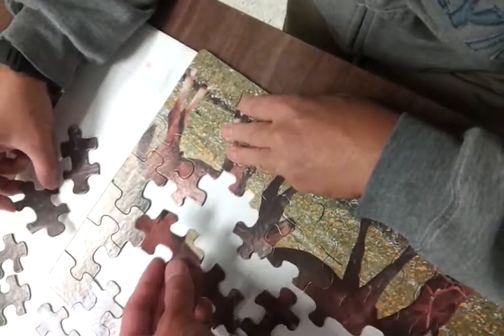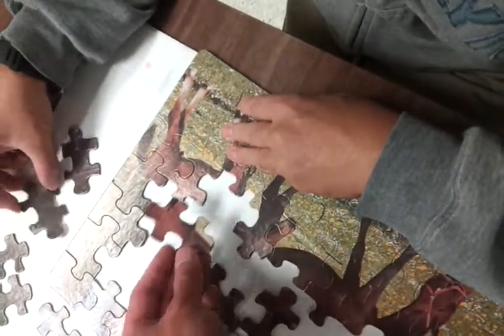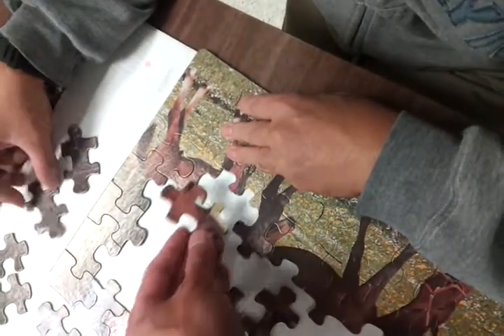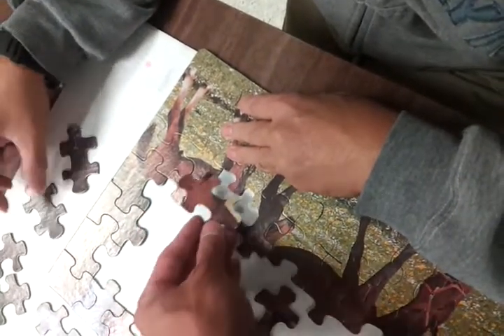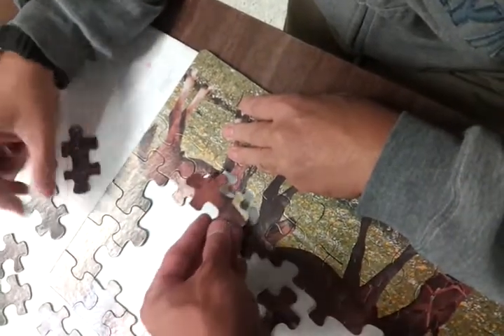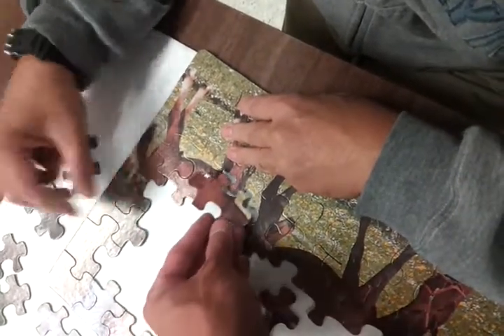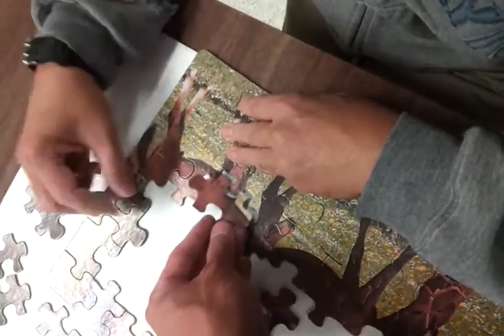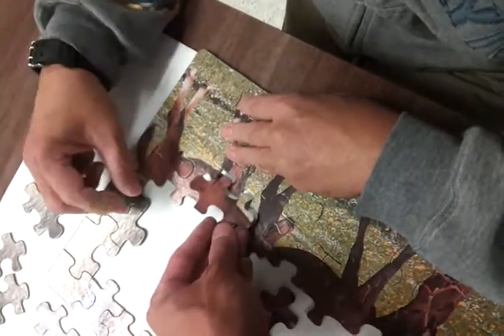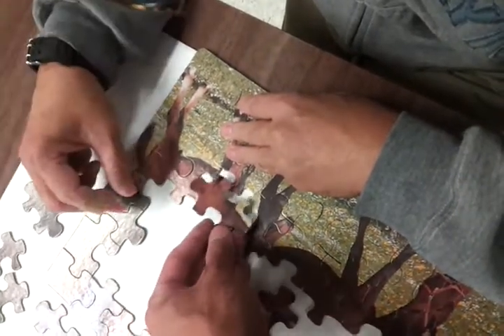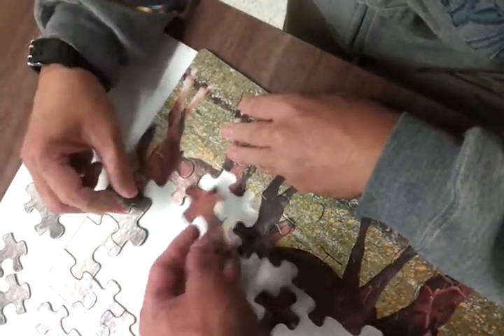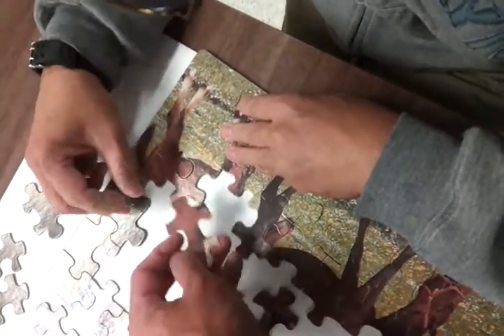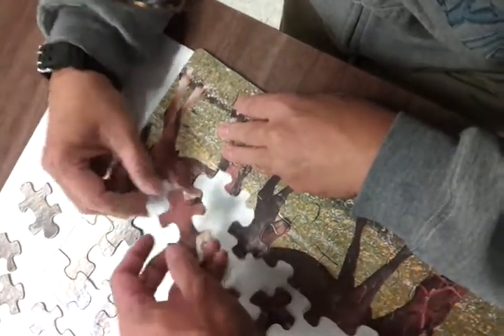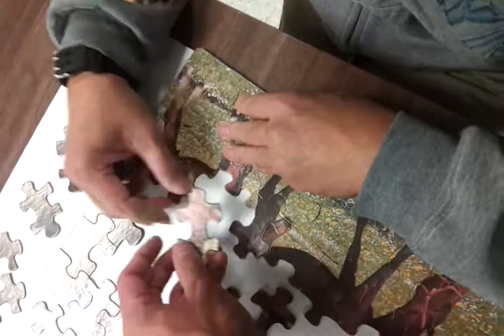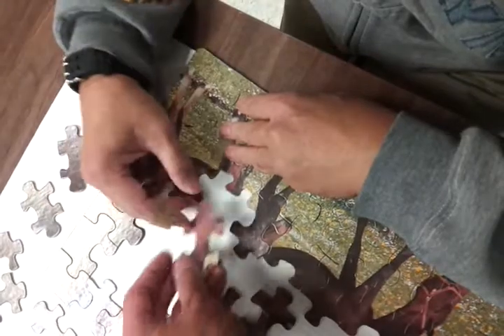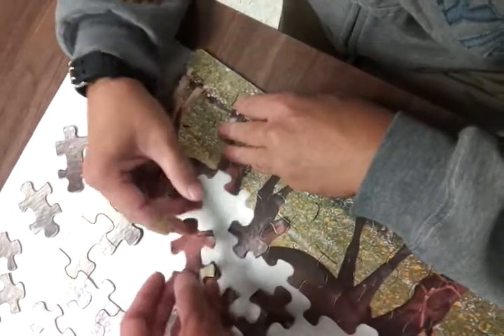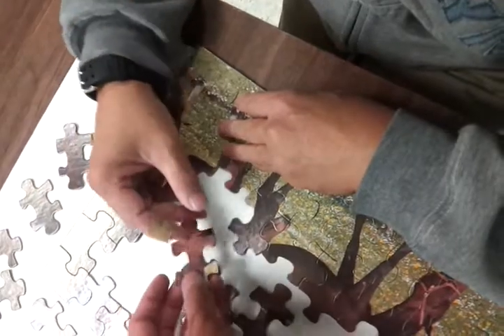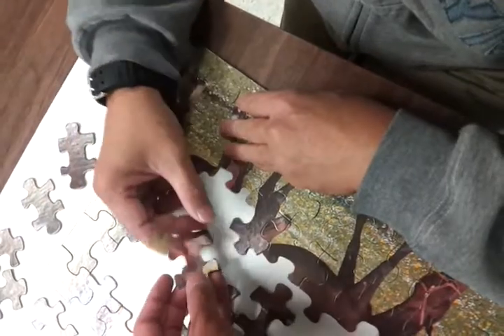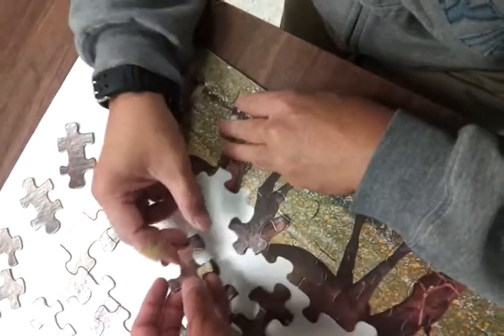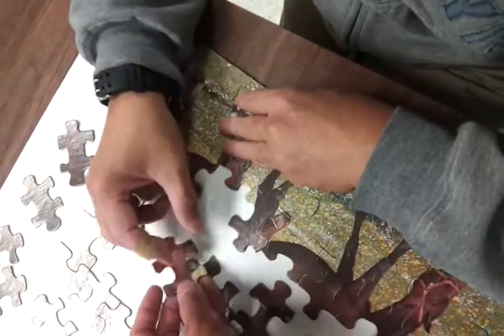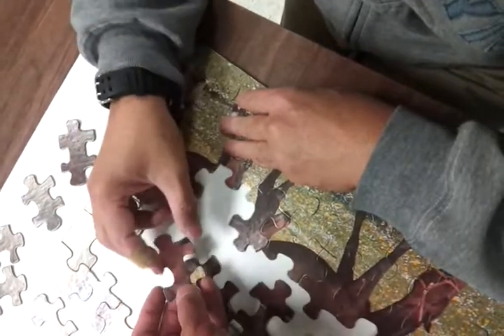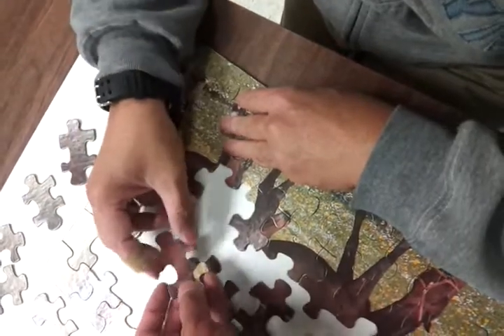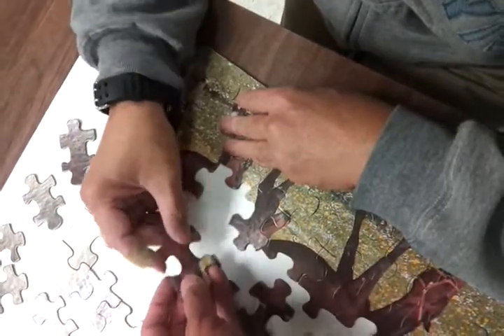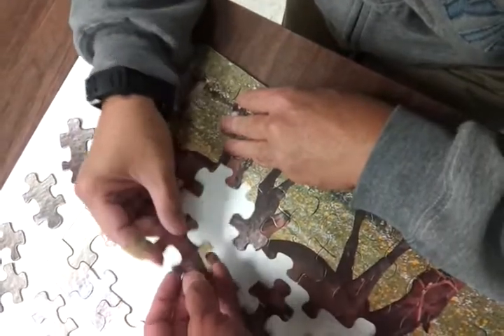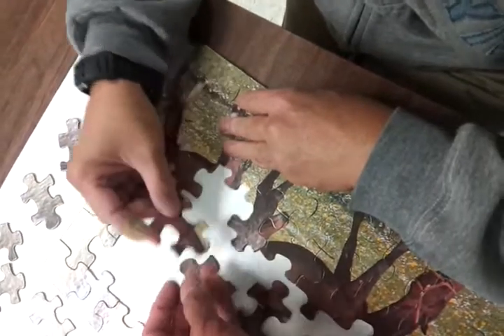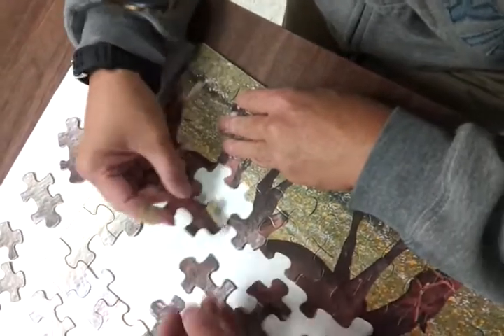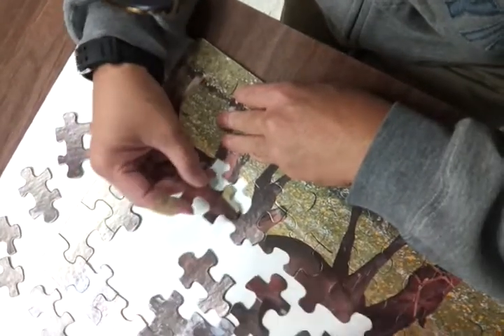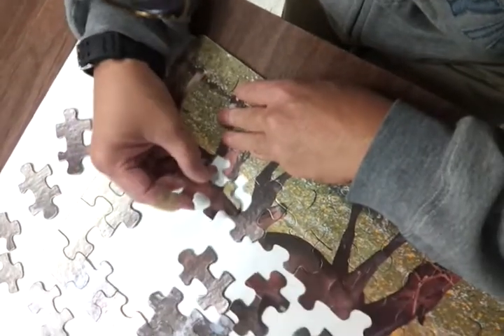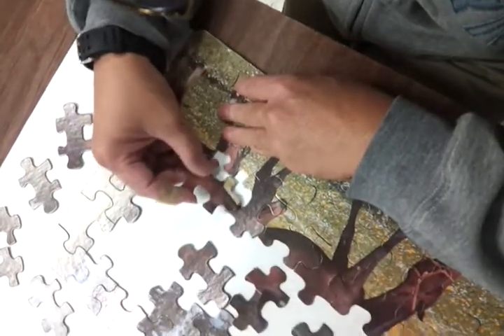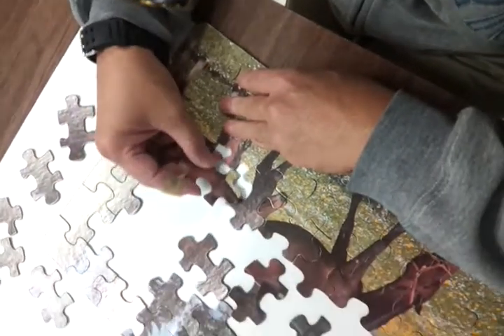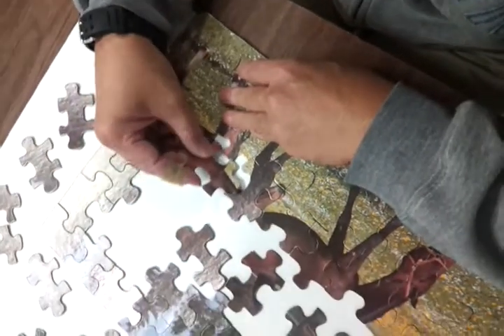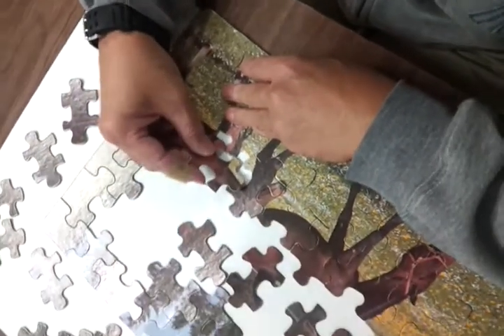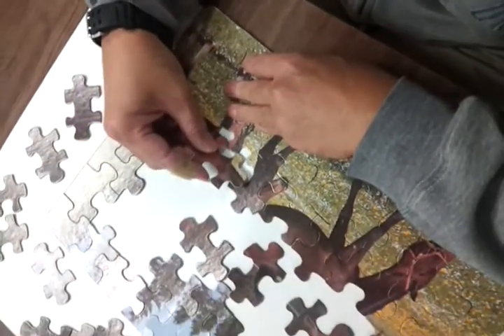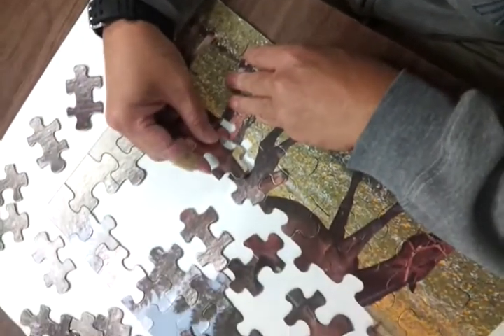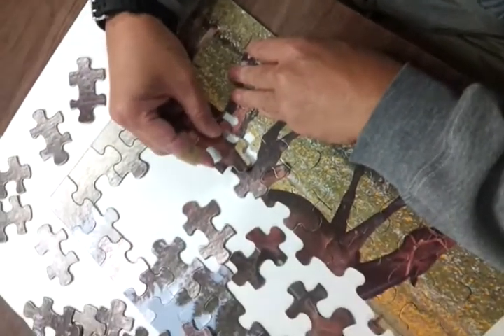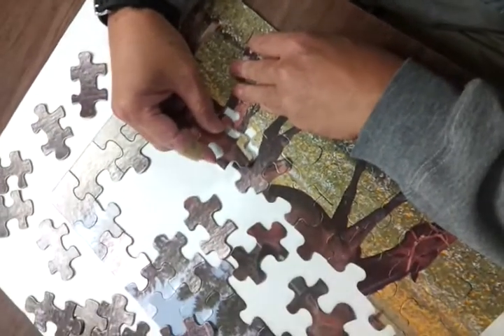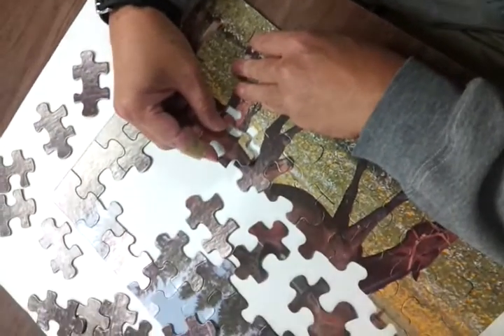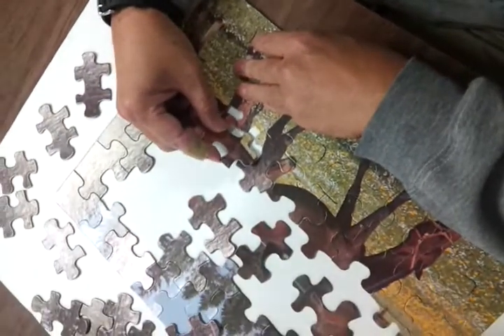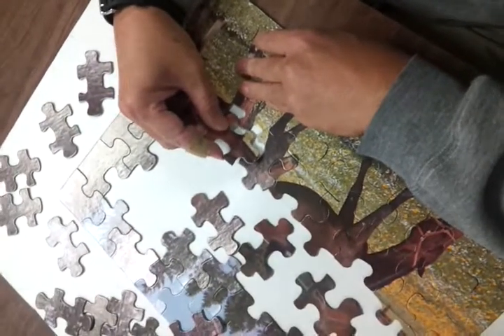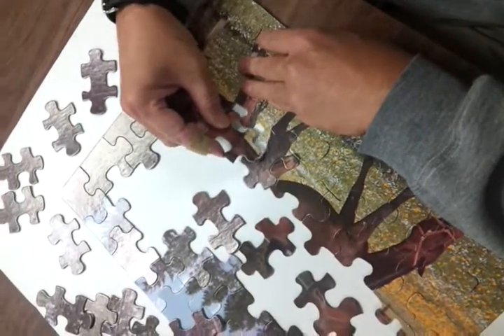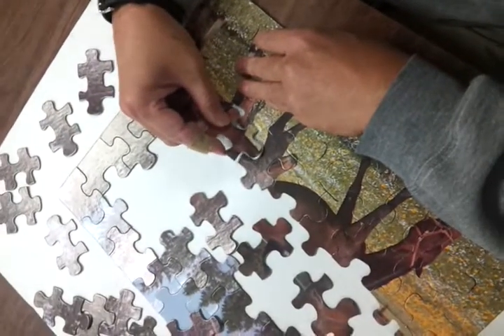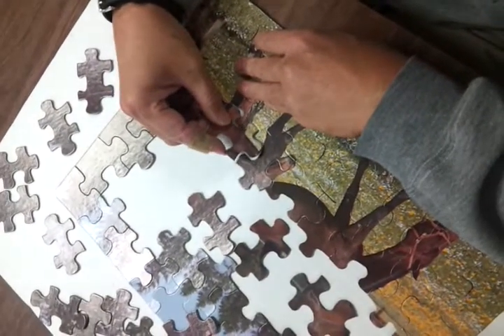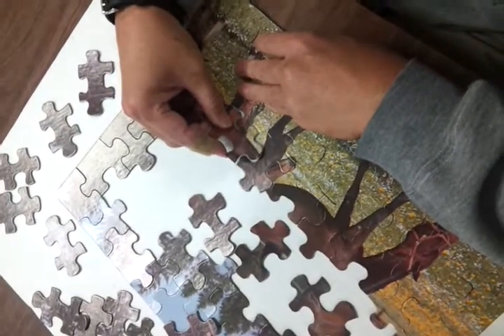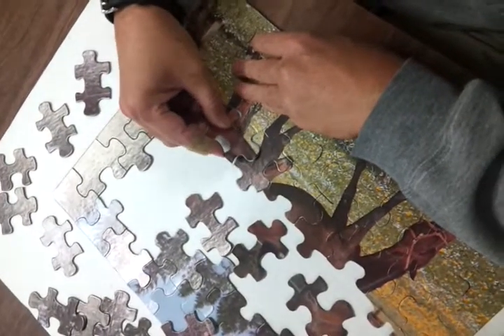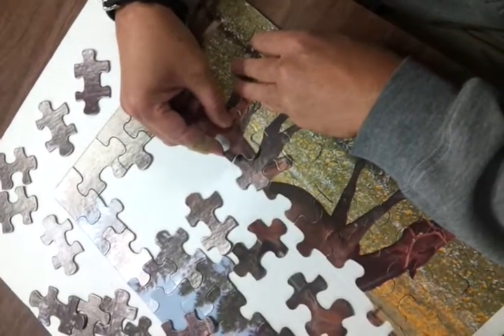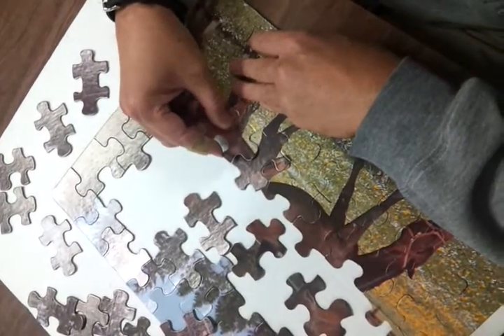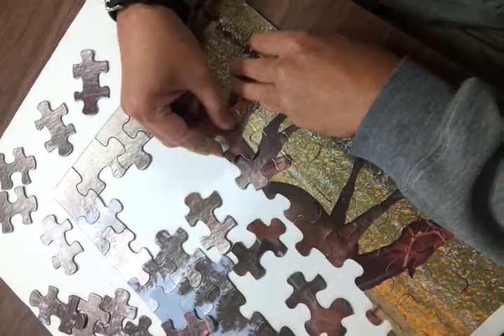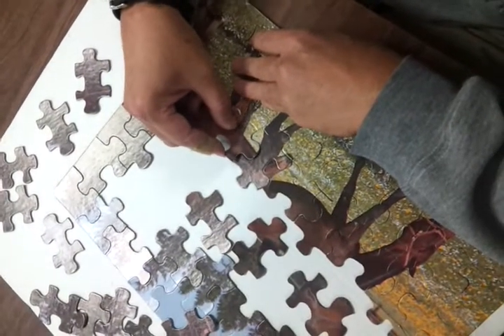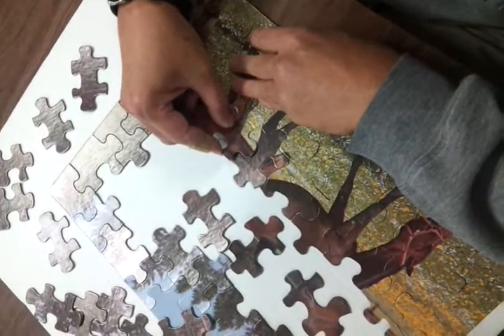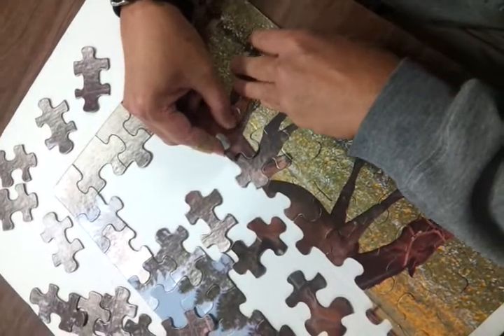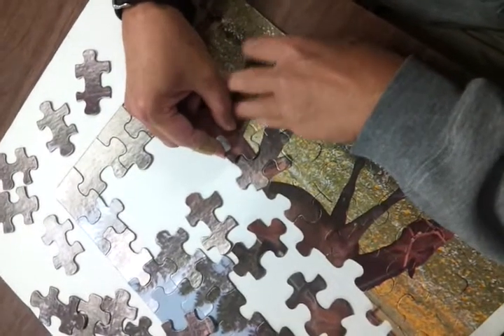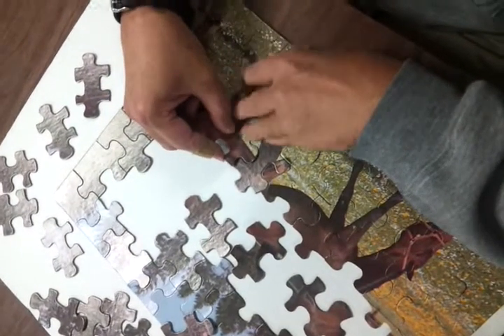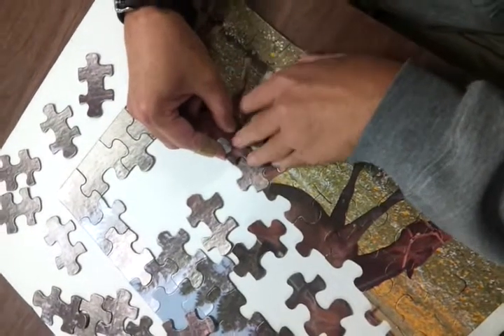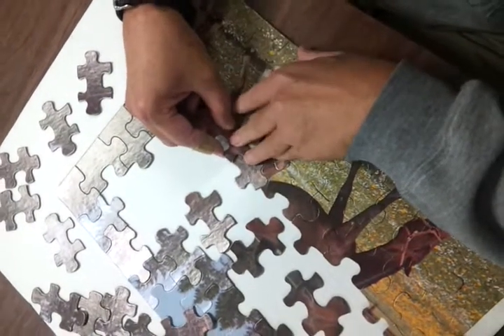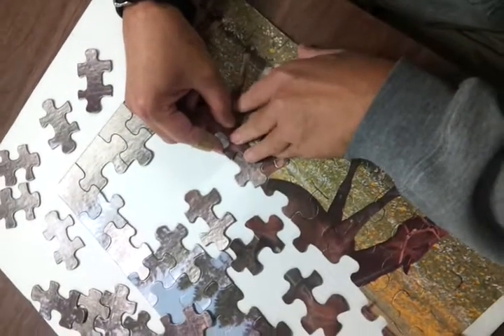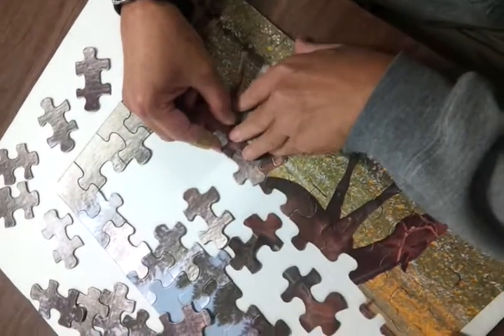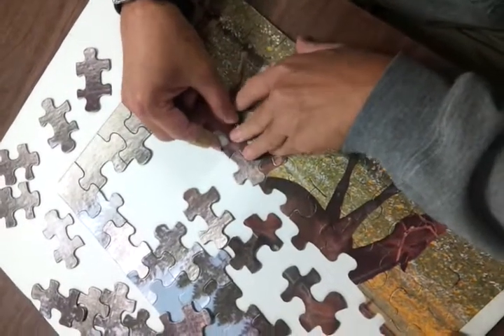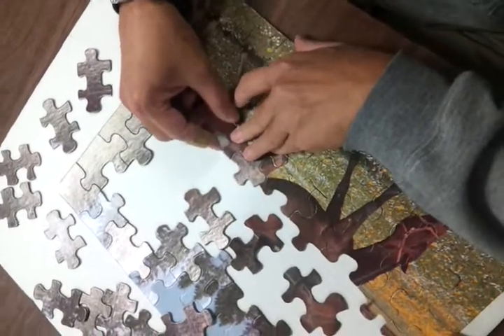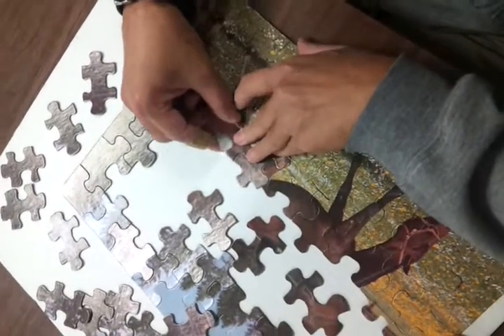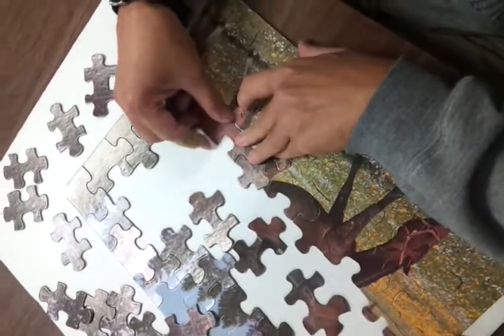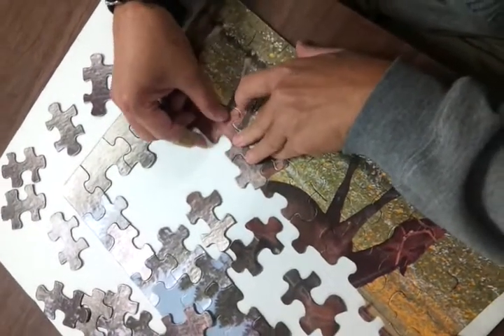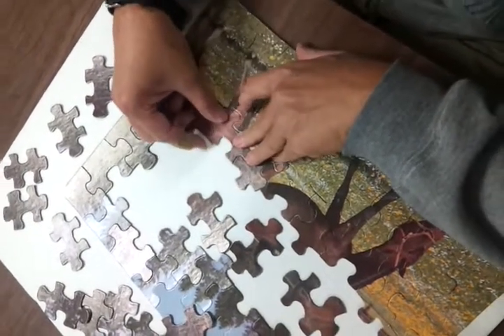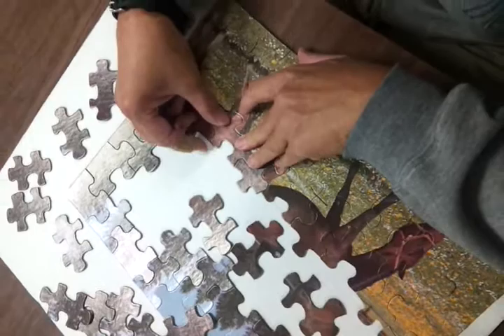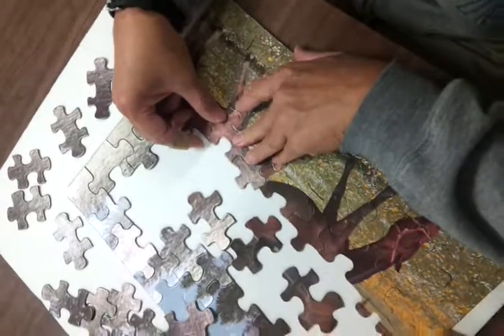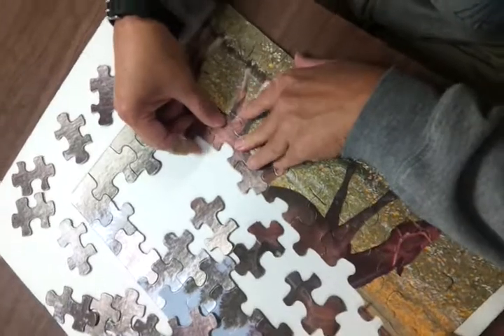That's not it. That's not it. Is that it? Oh, it is? Good job.